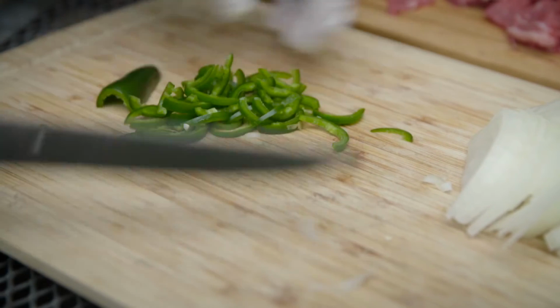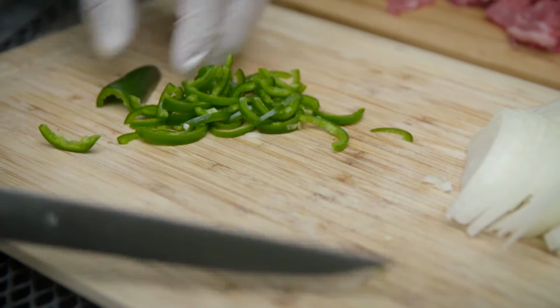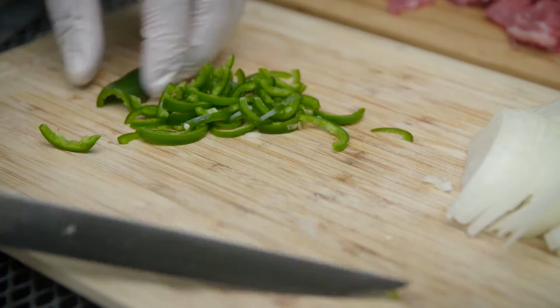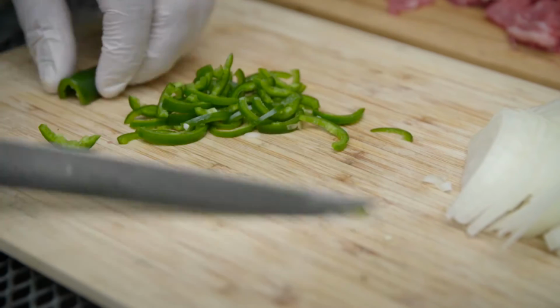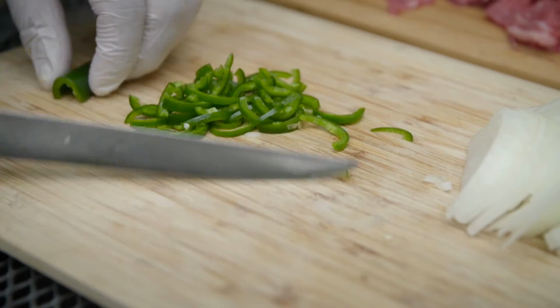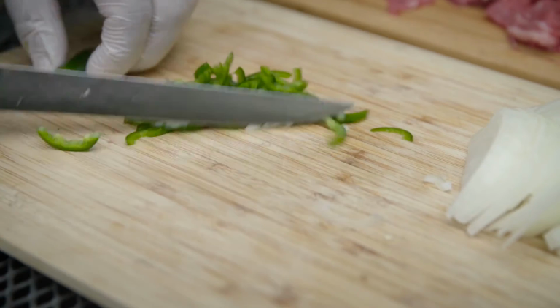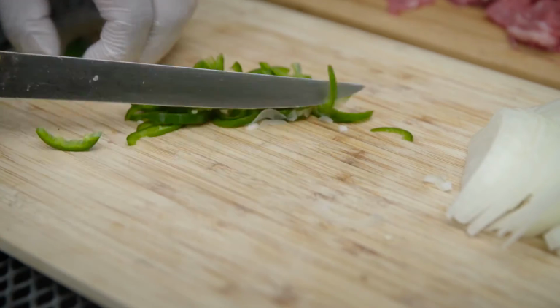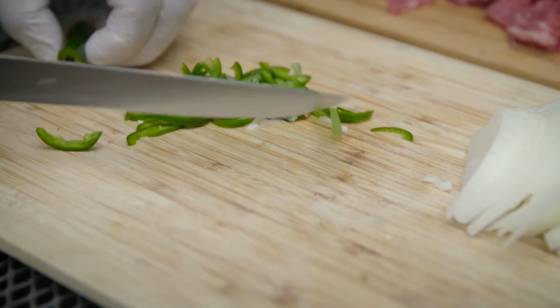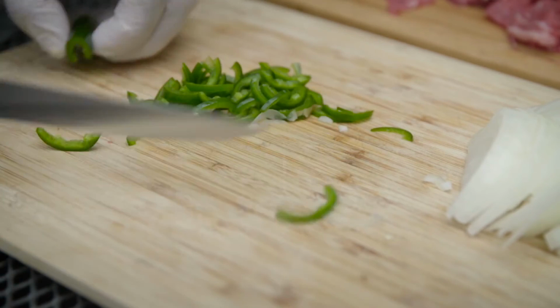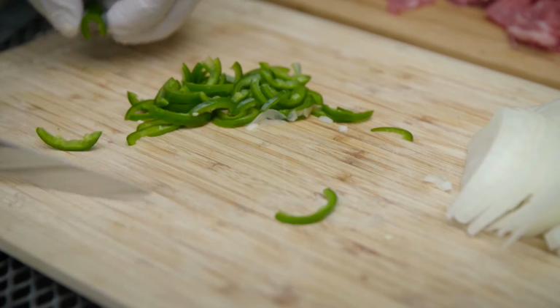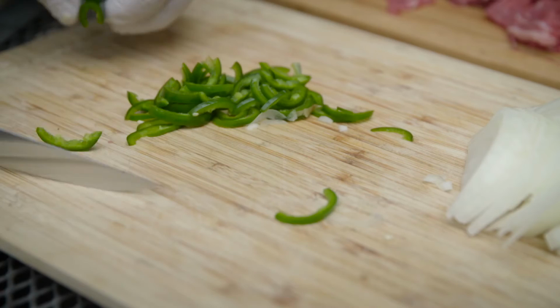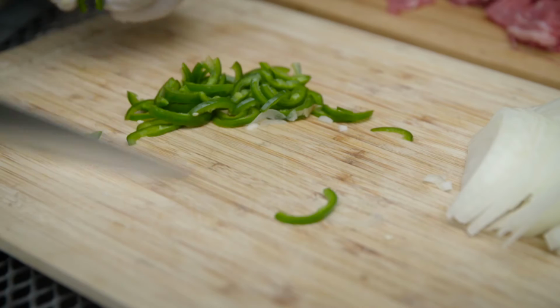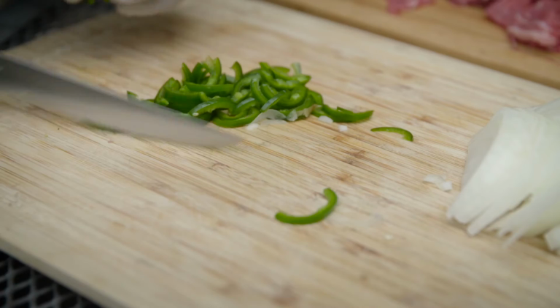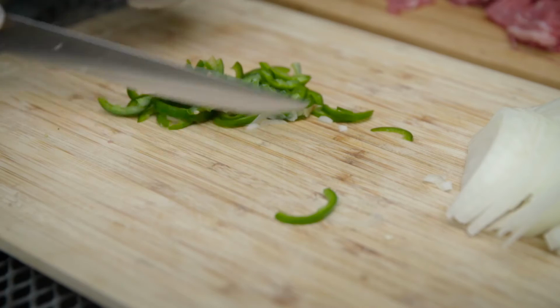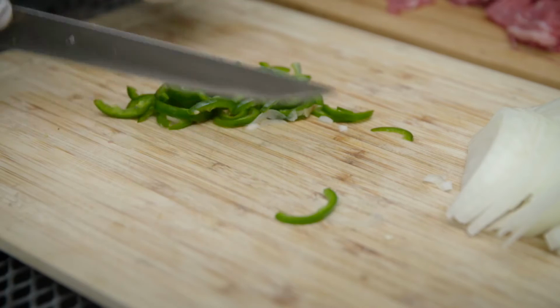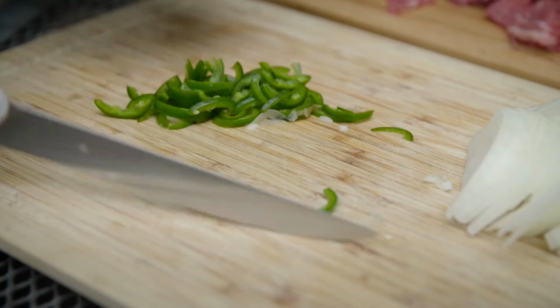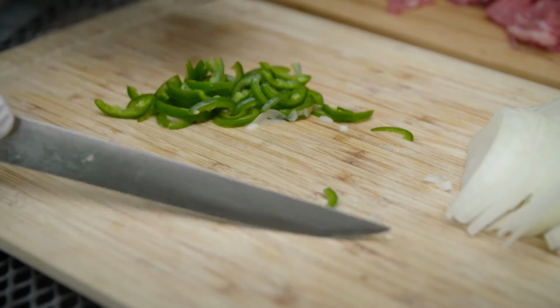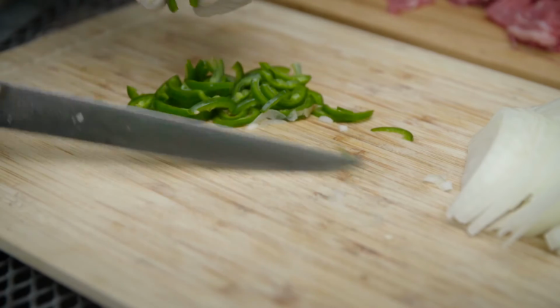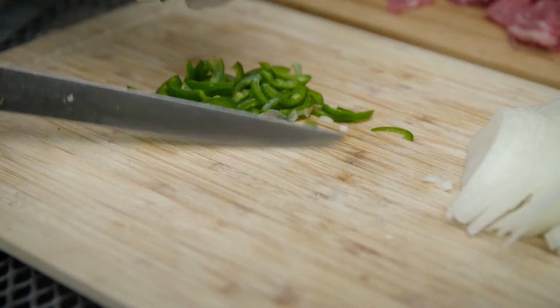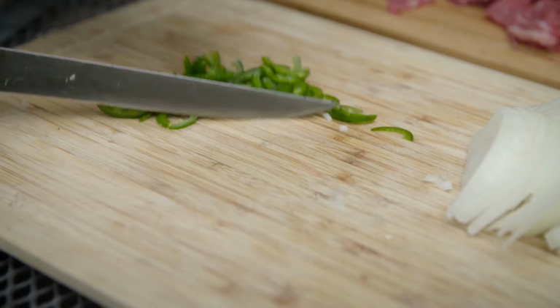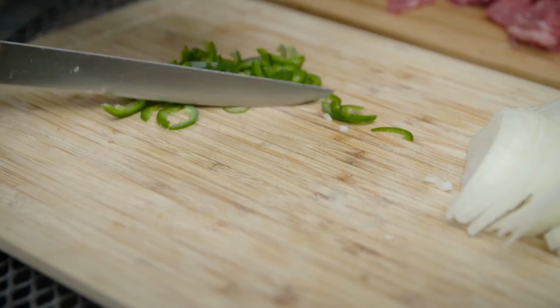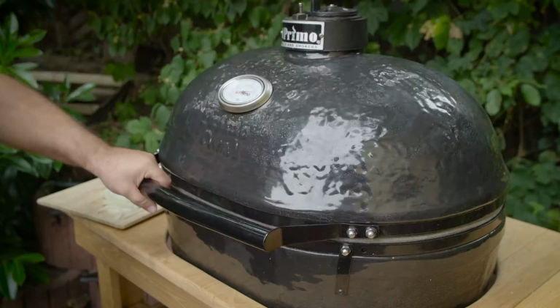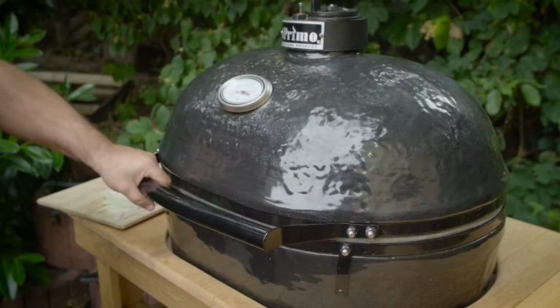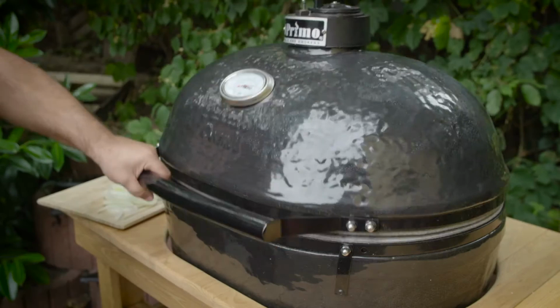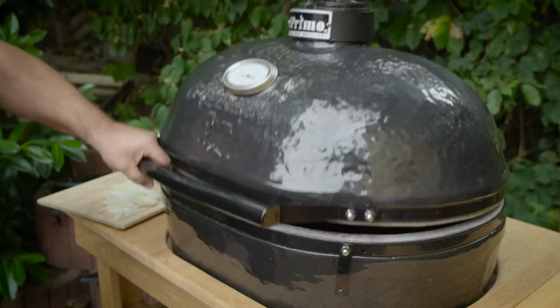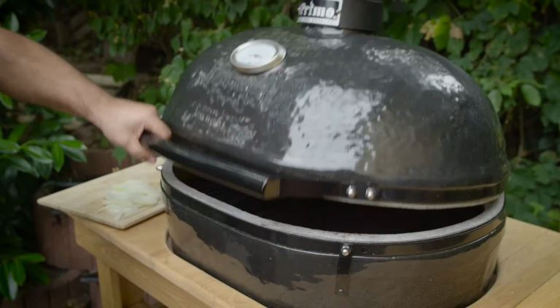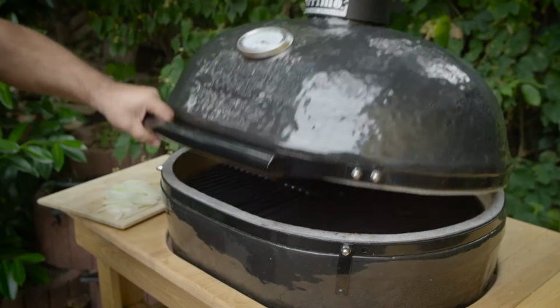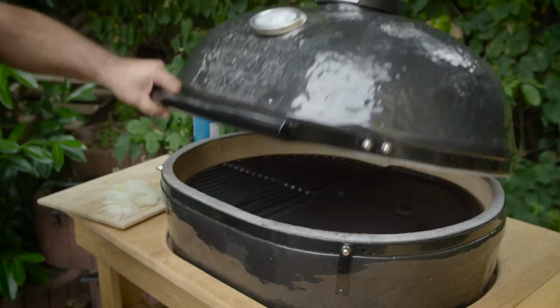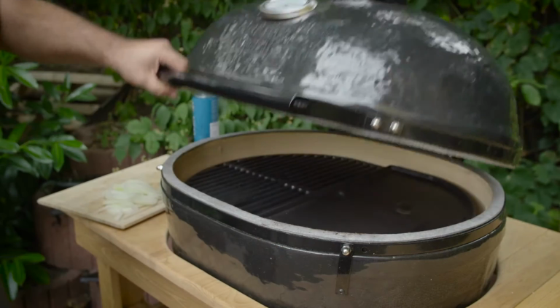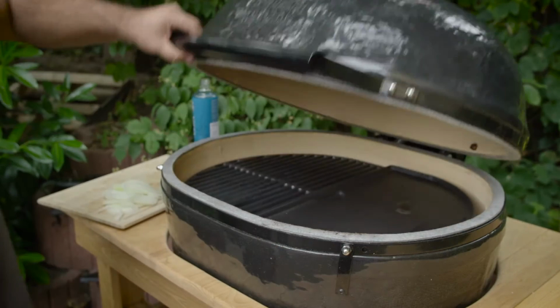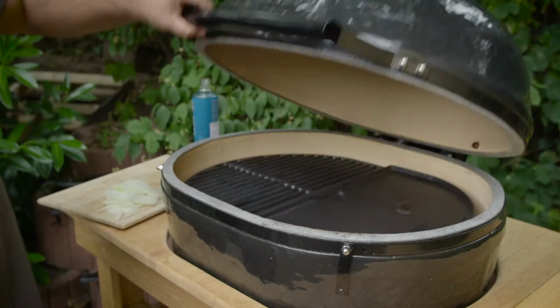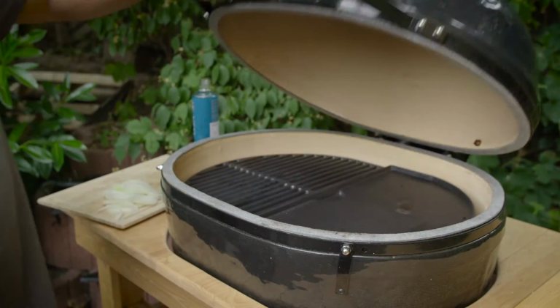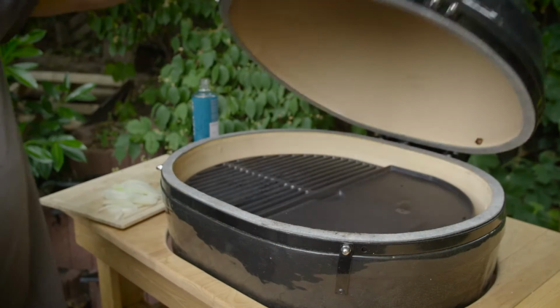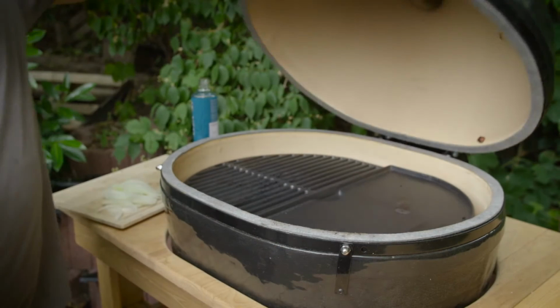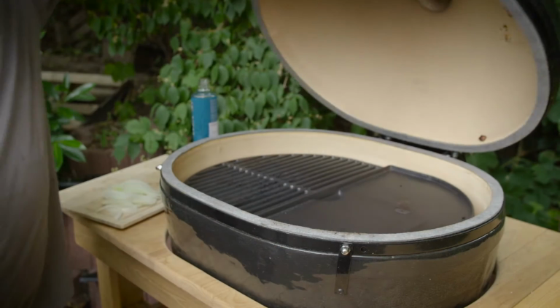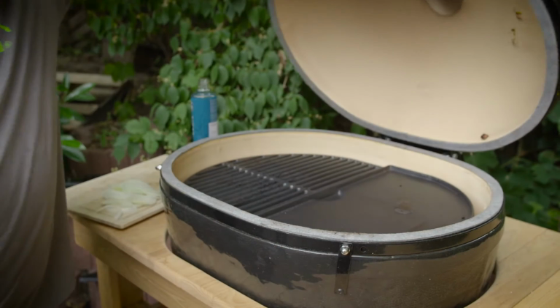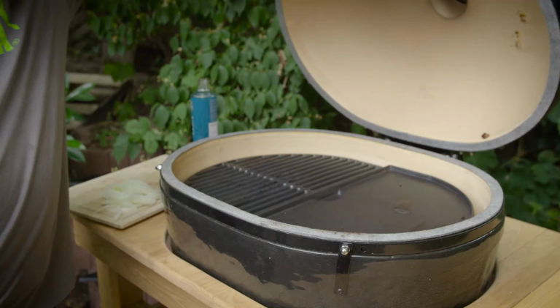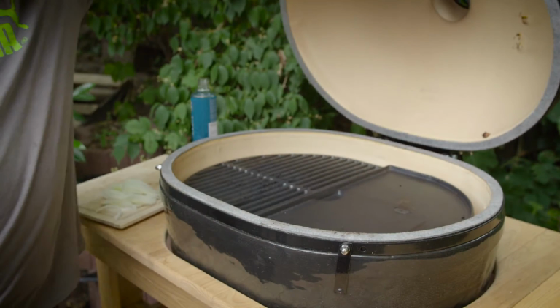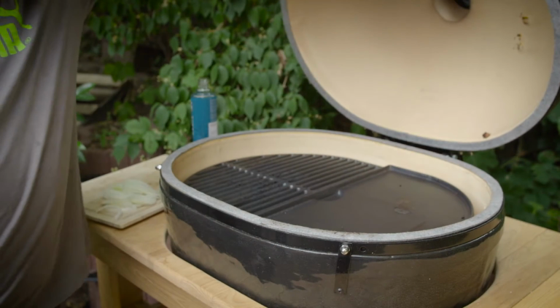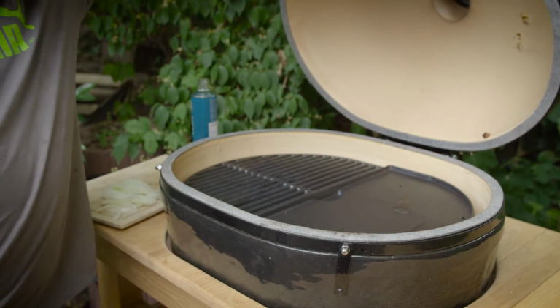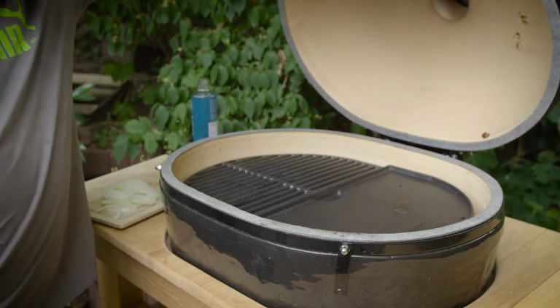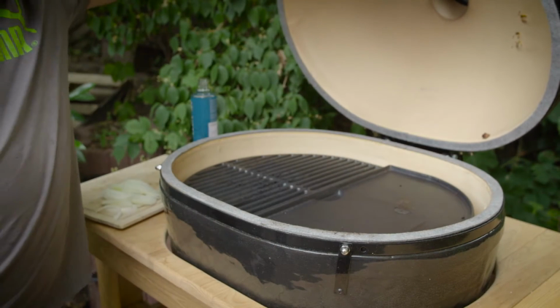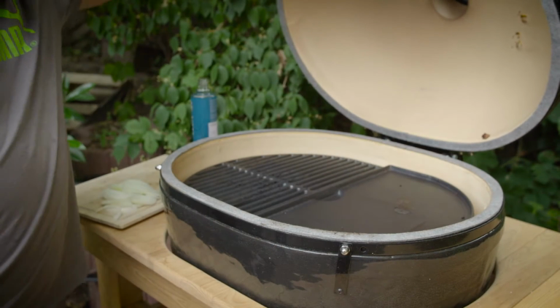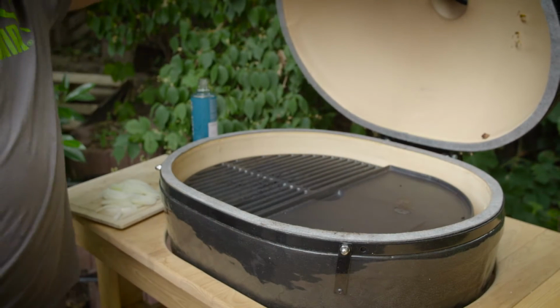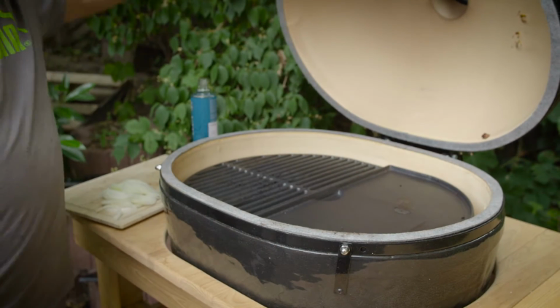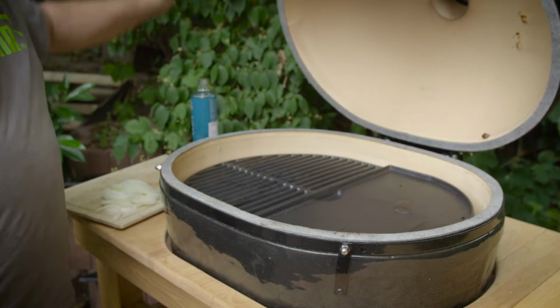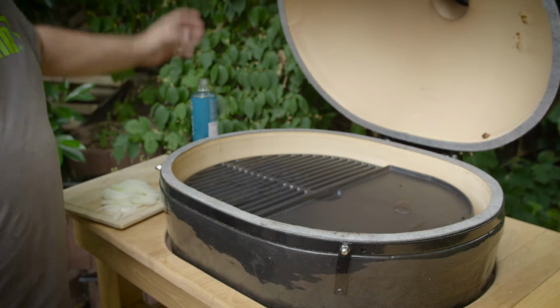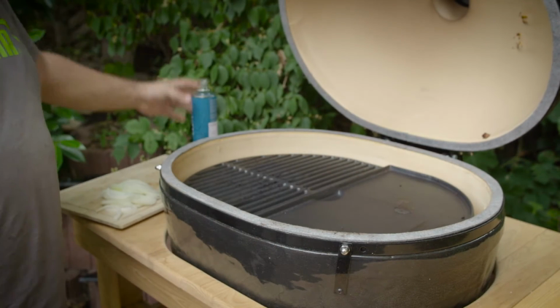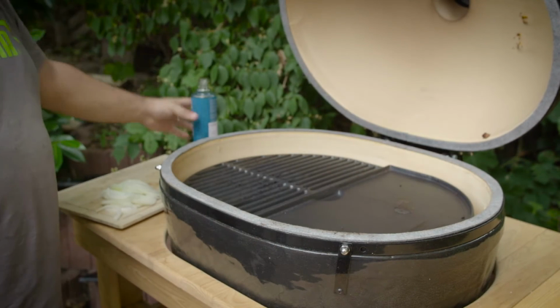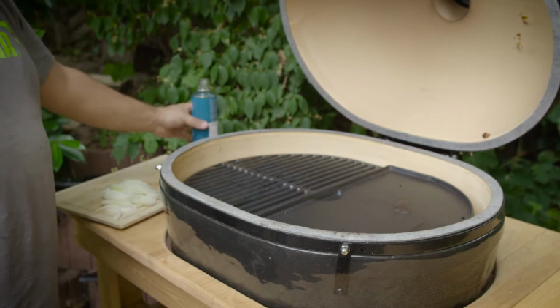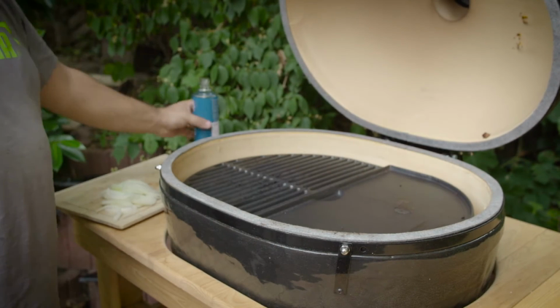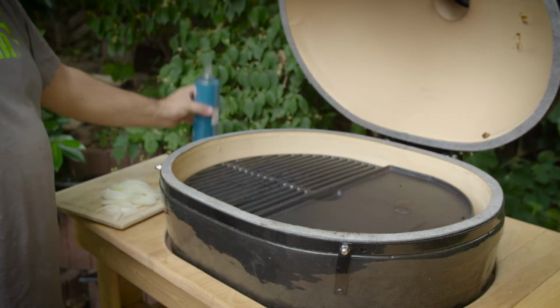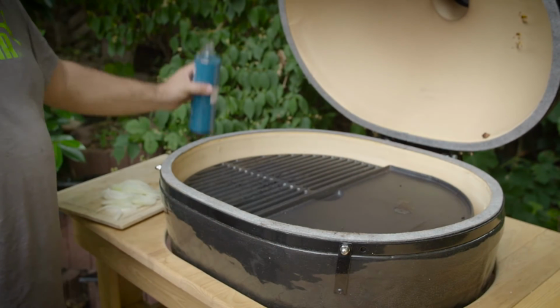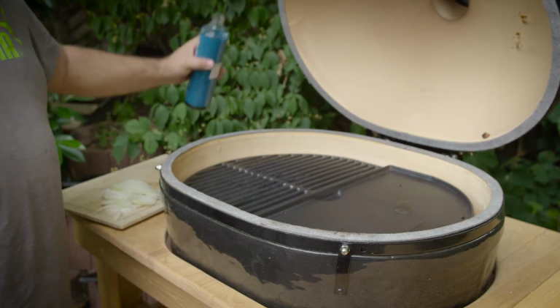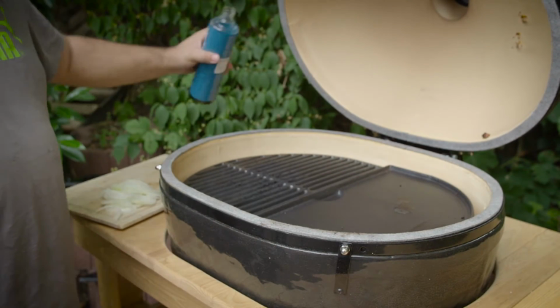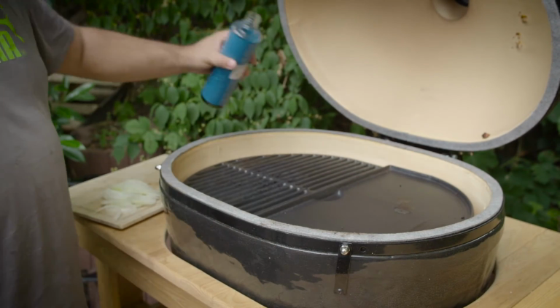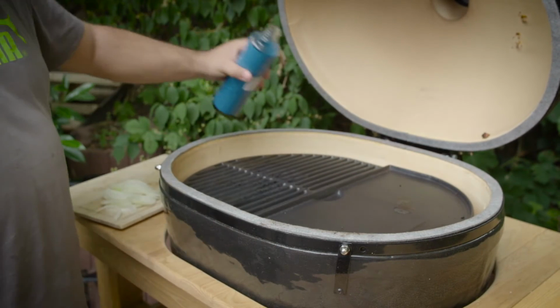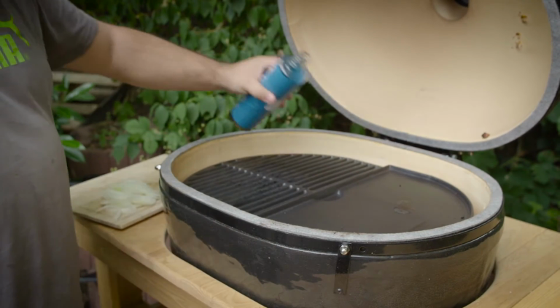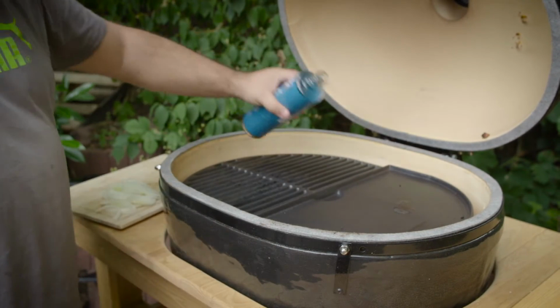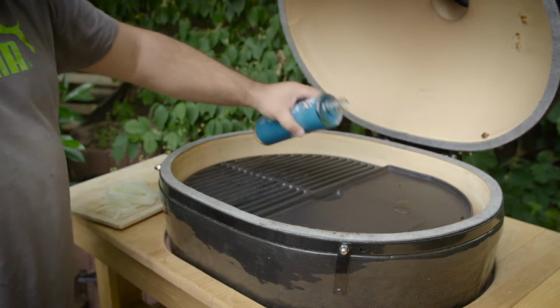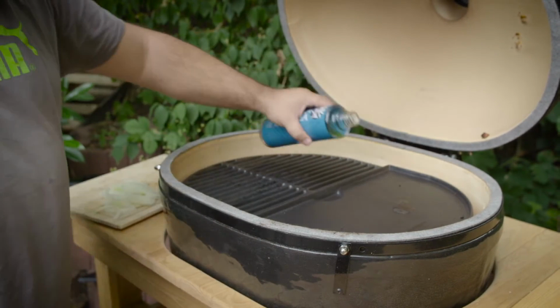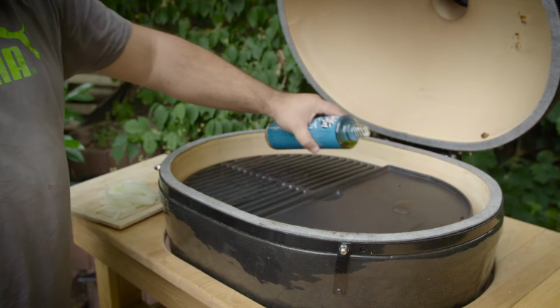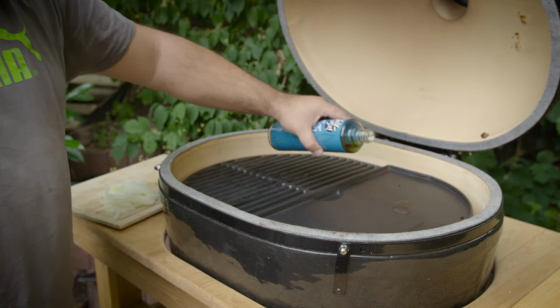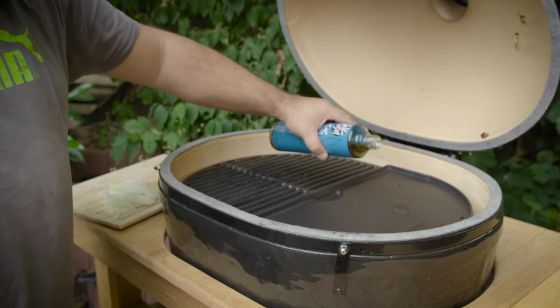Set up the Primo for grilling at the highest heat possible. For this recipe I will be using the Primo cast iron griddle.